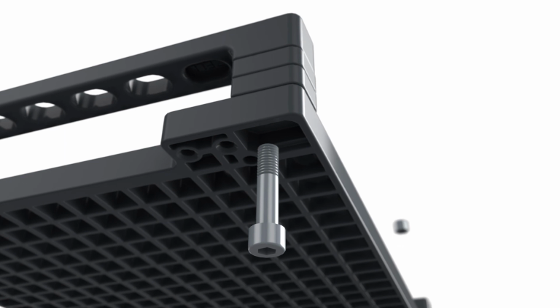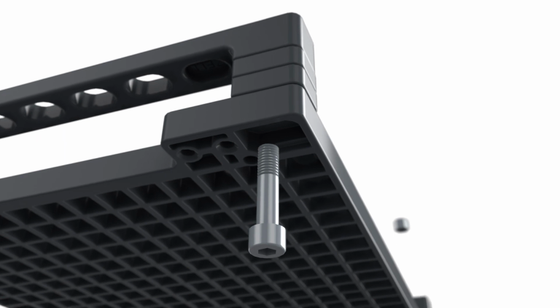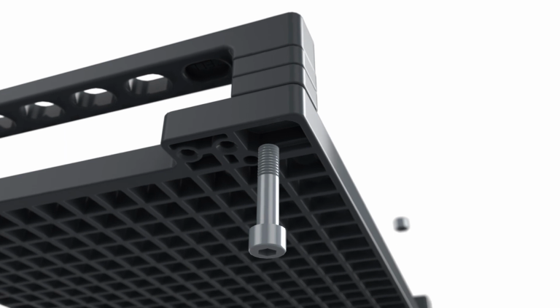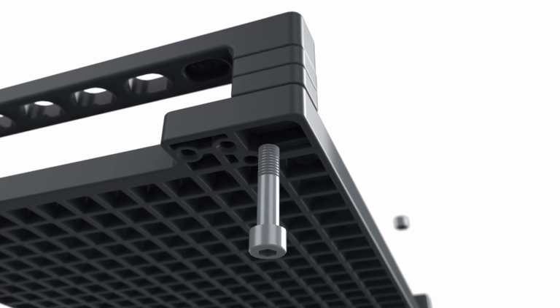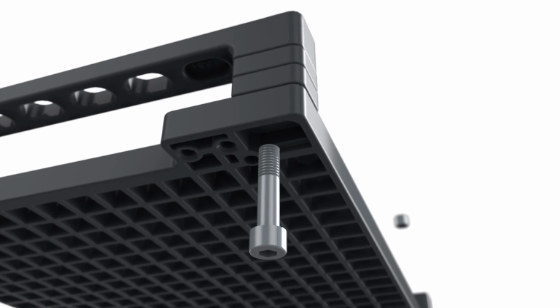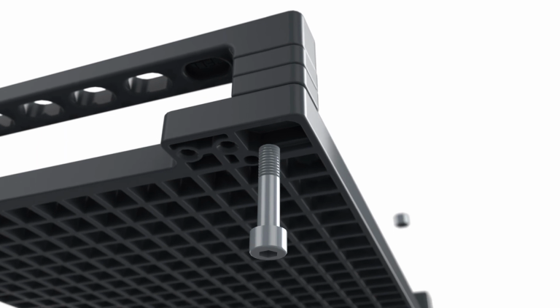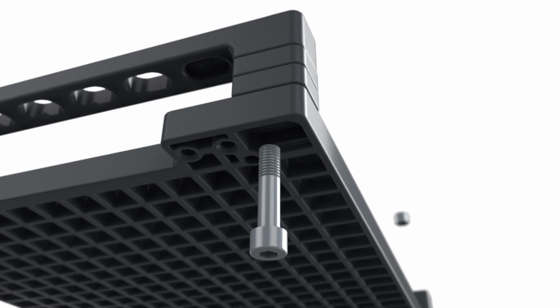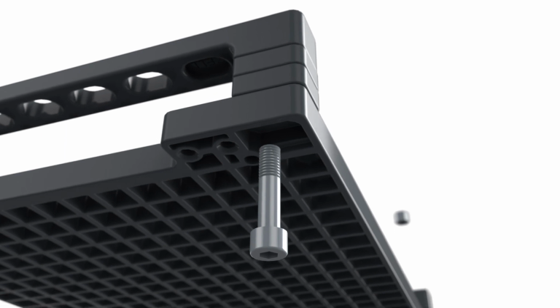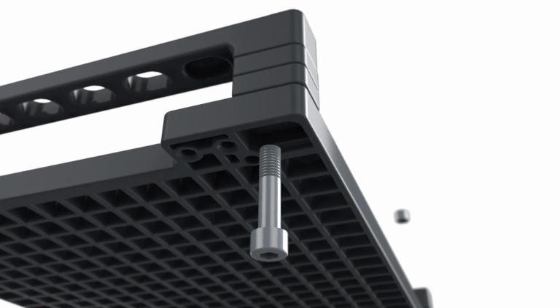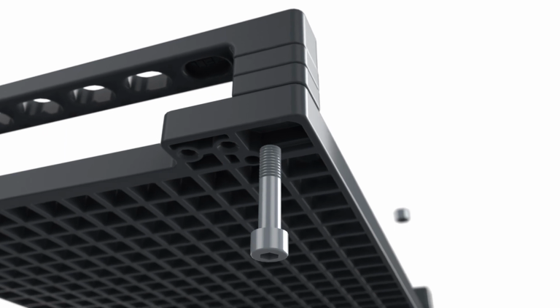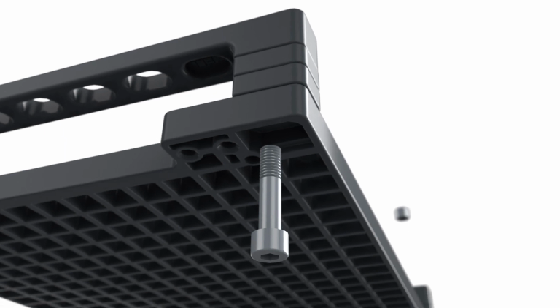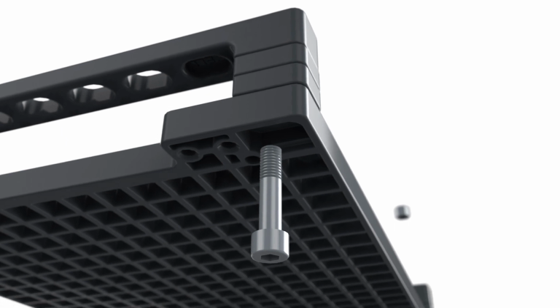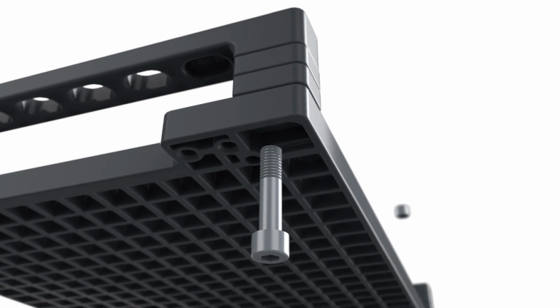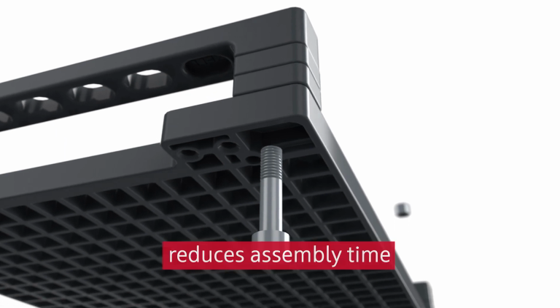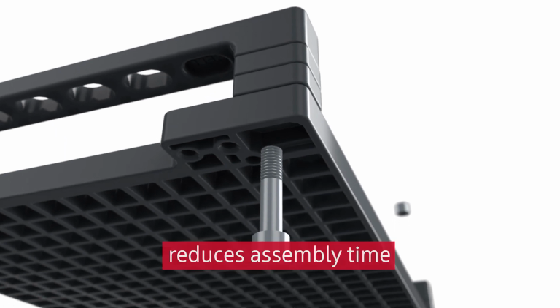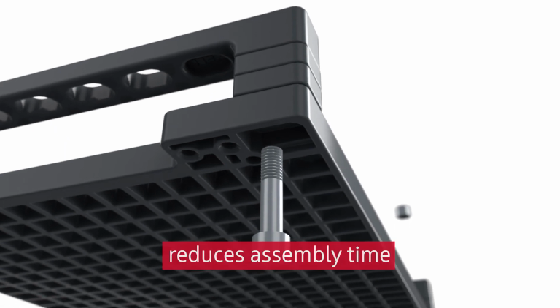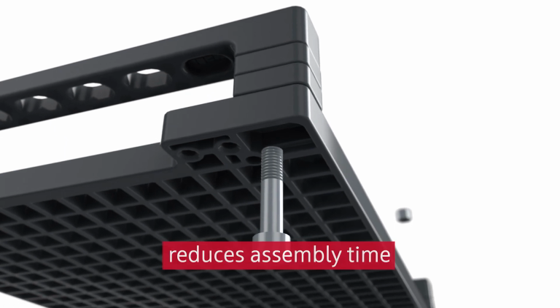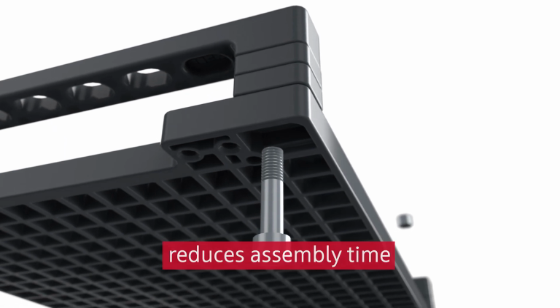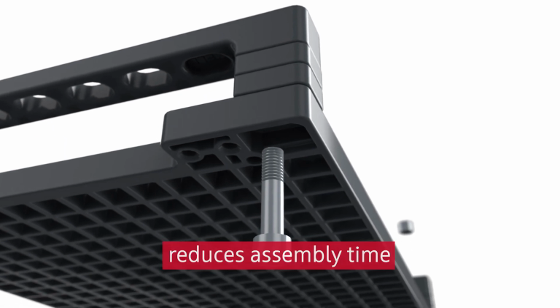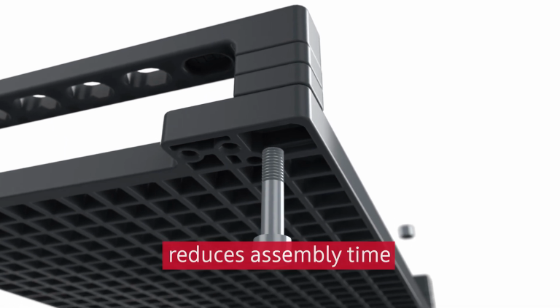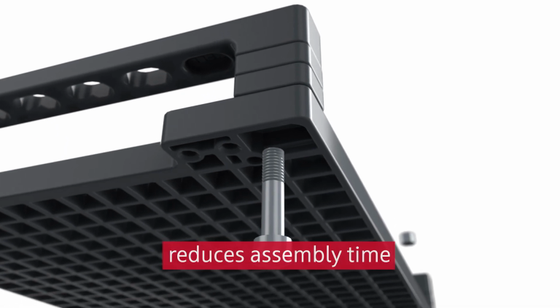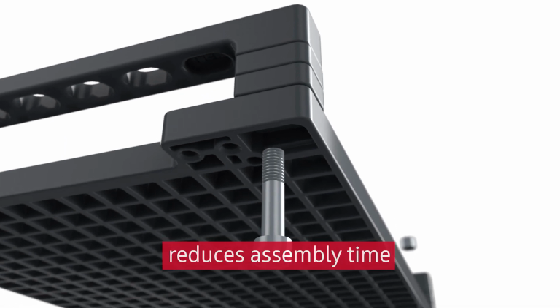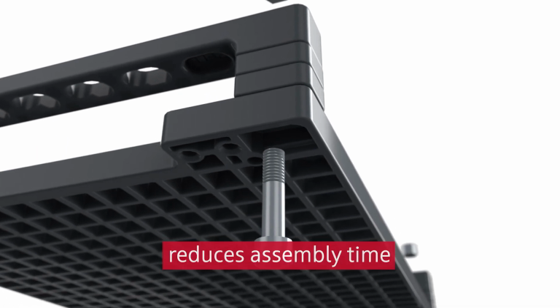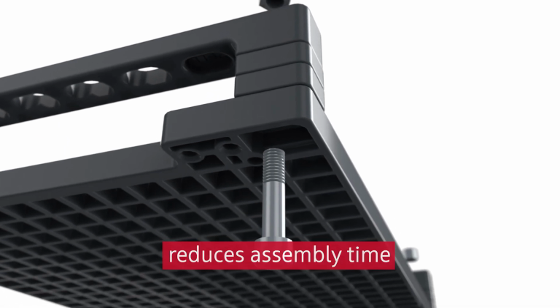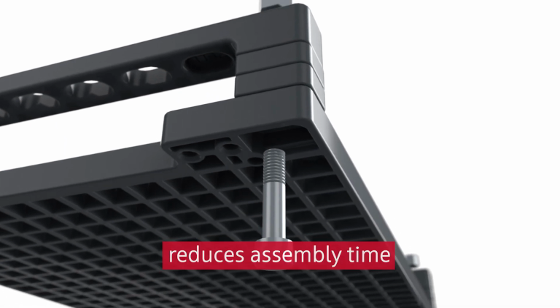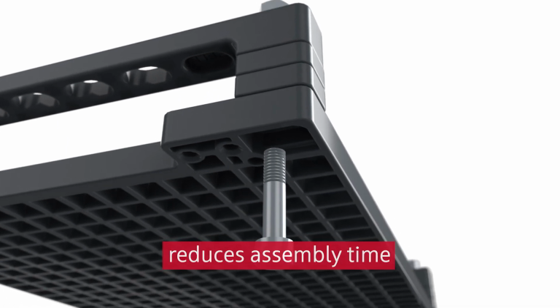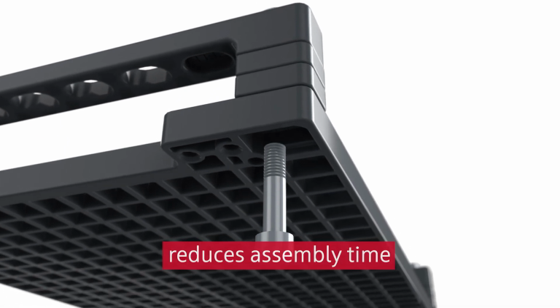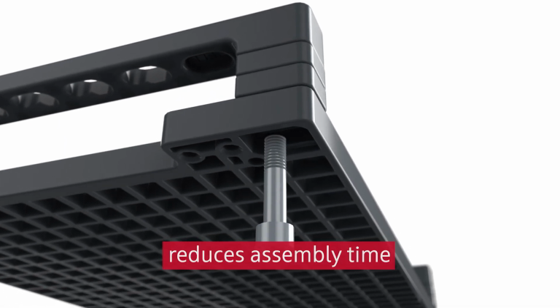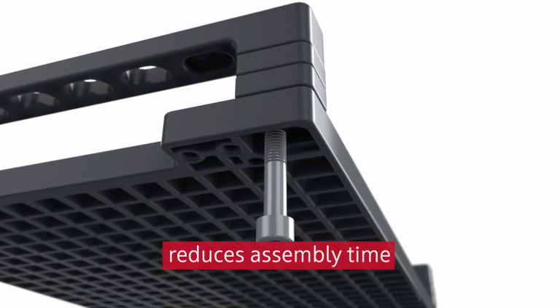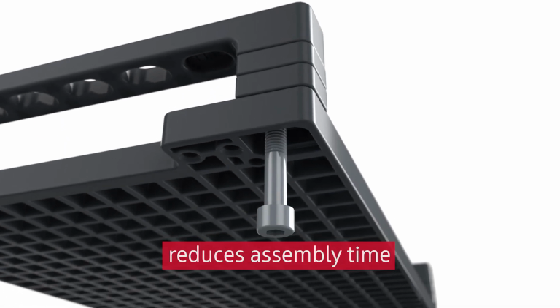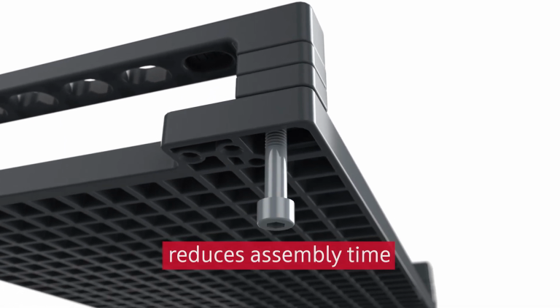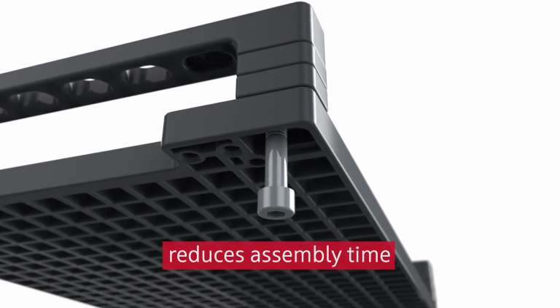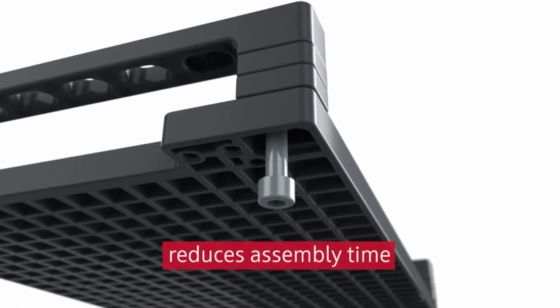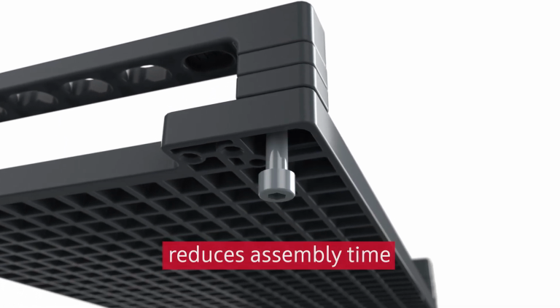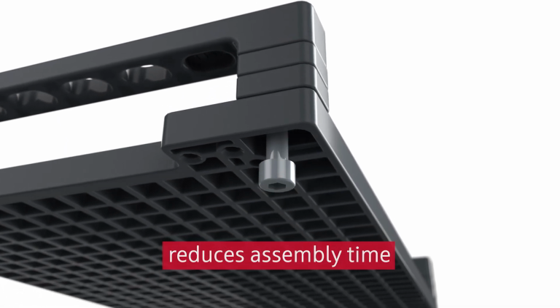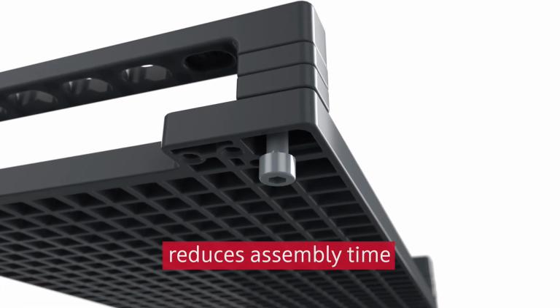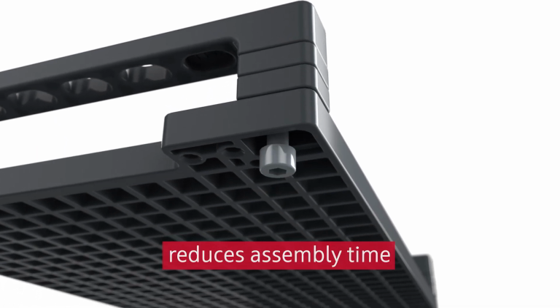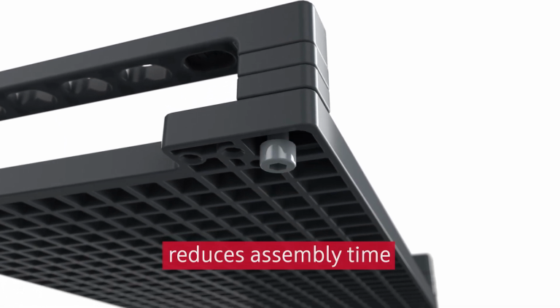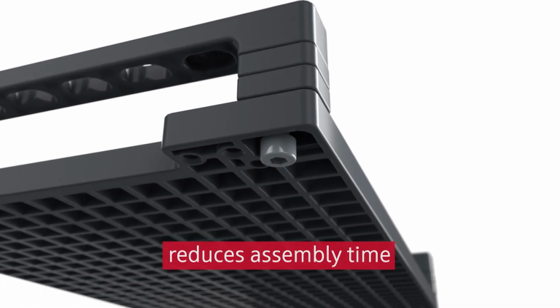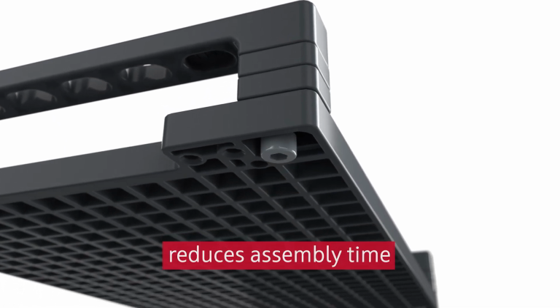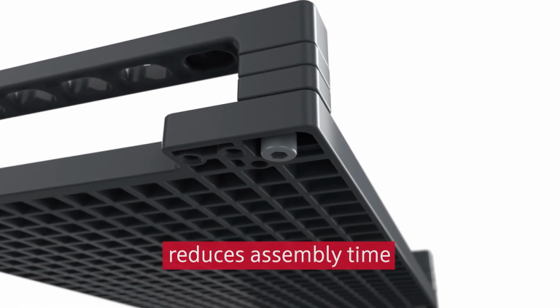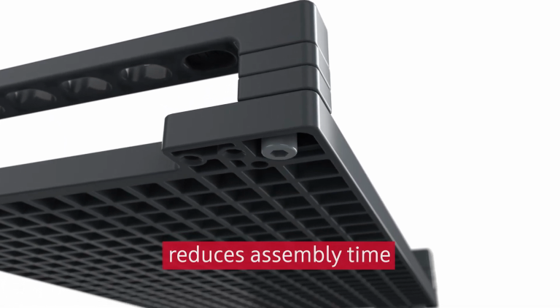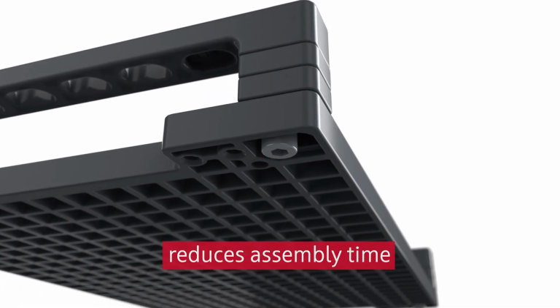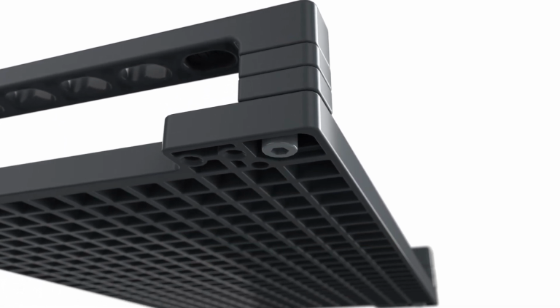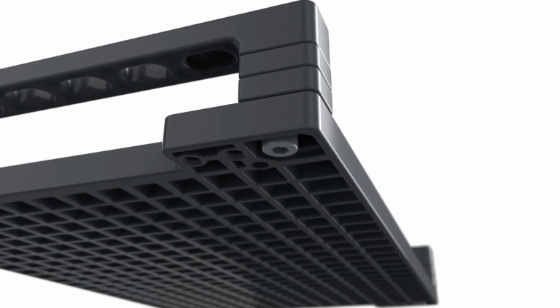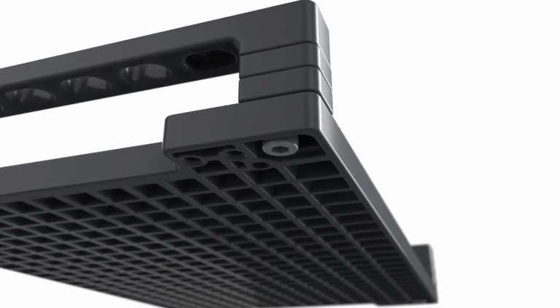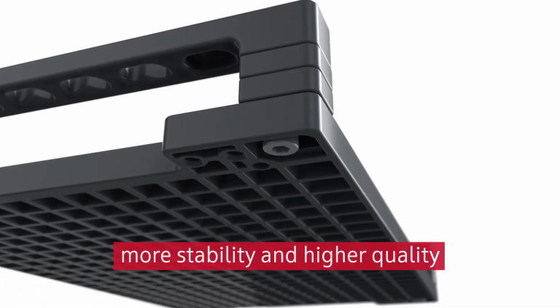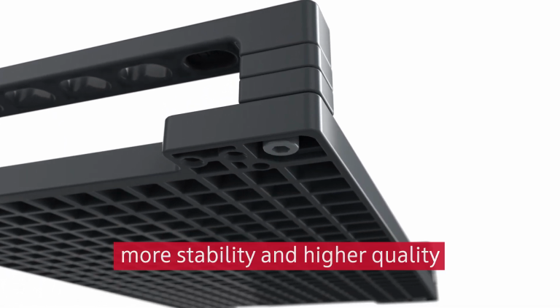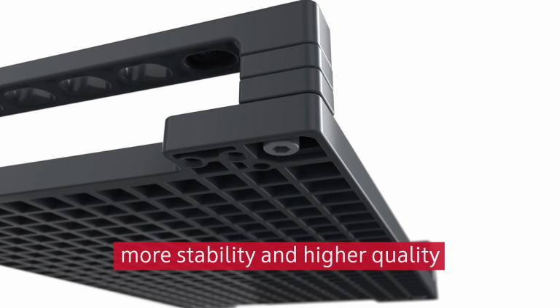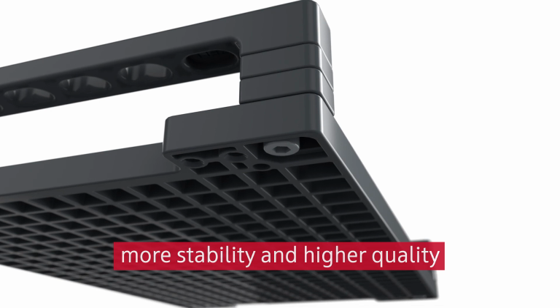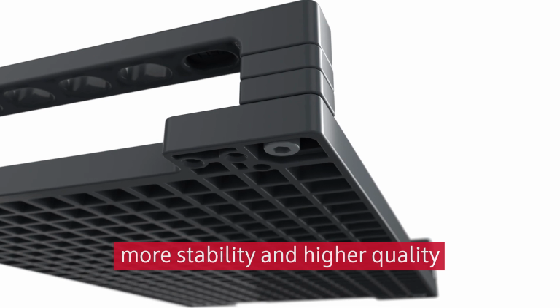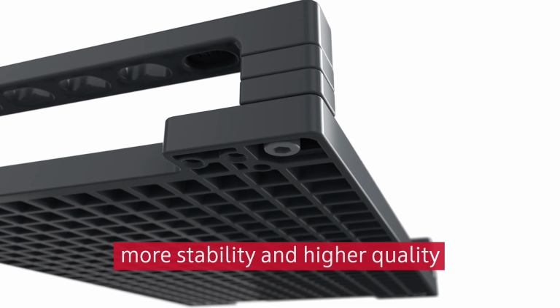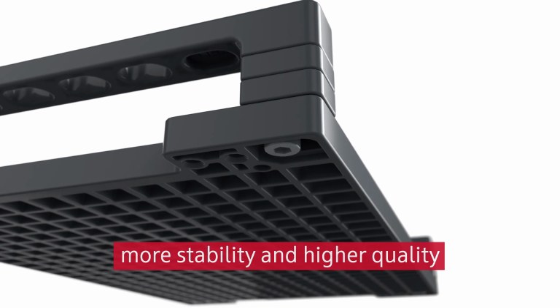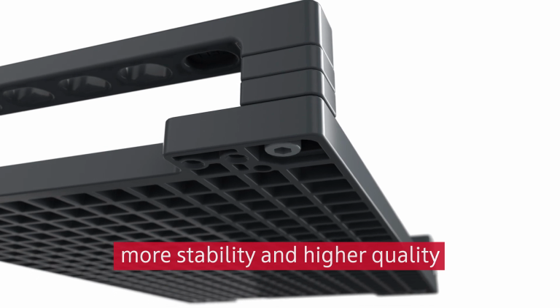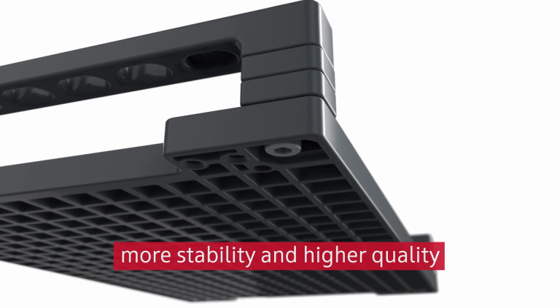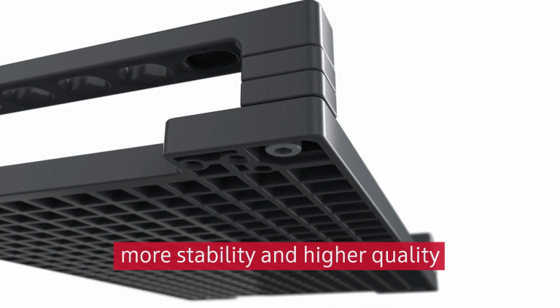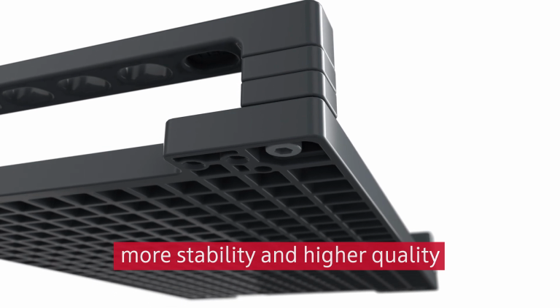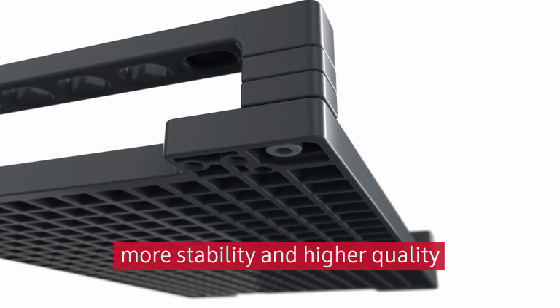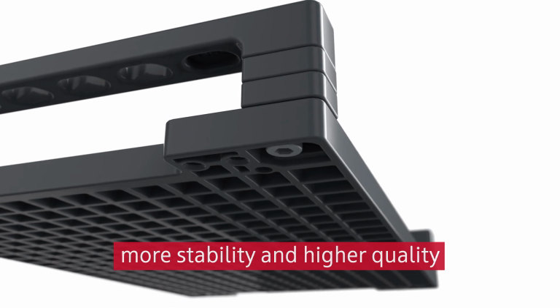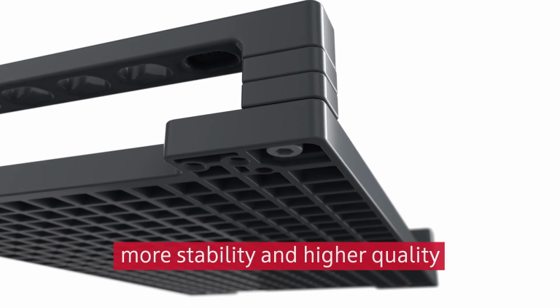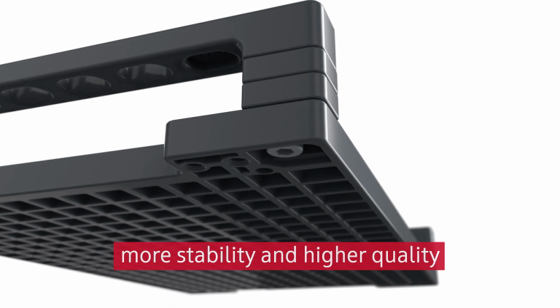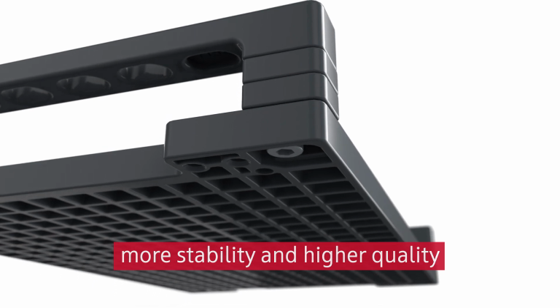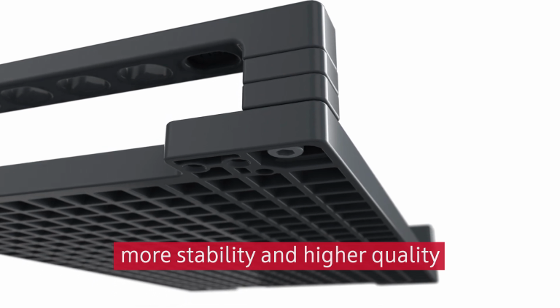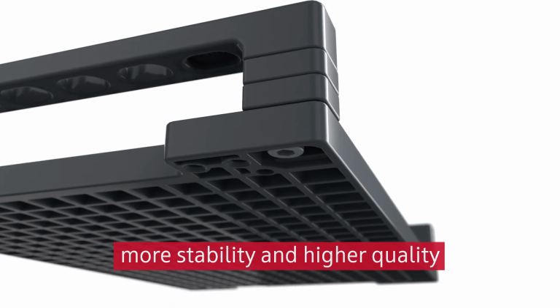Assembly of the carrier is easy as well due to the simplified design. It increases stability and overall quality.